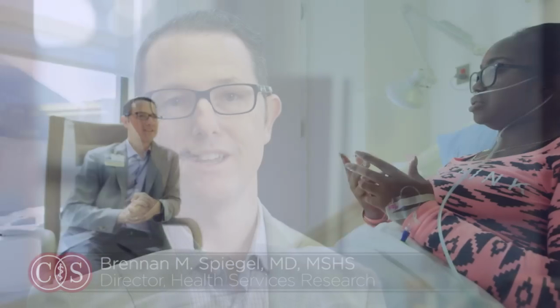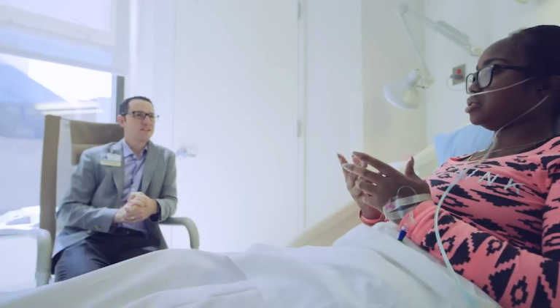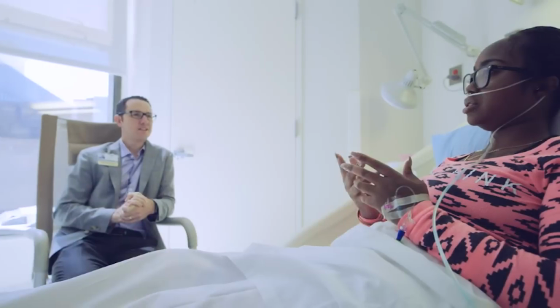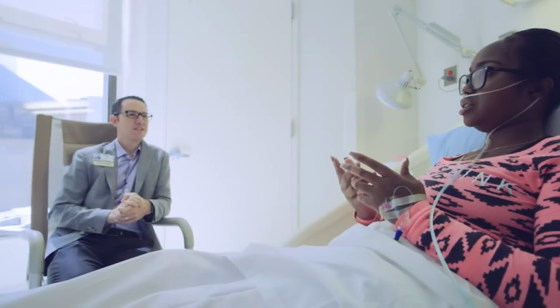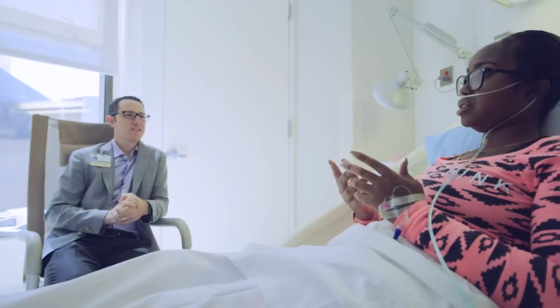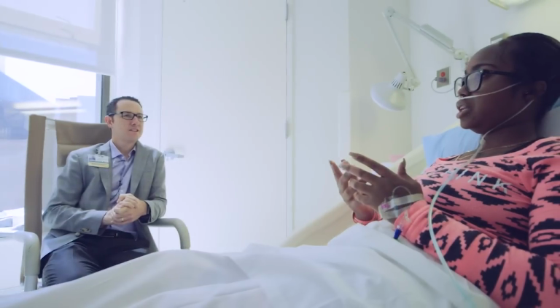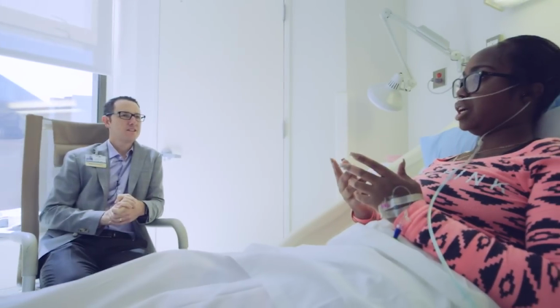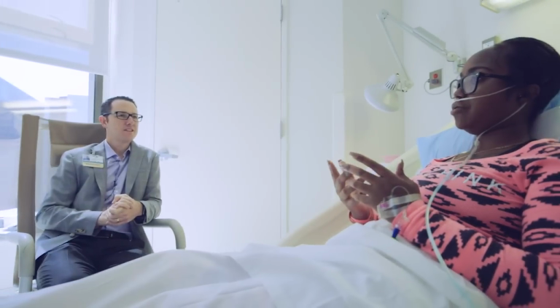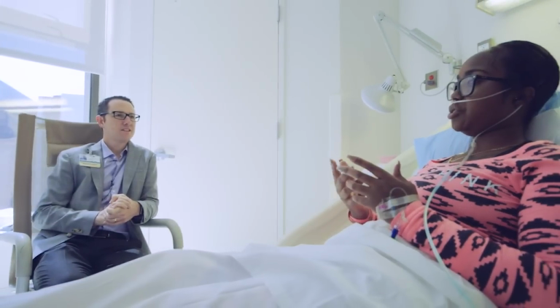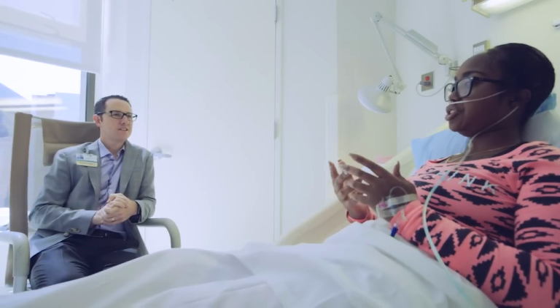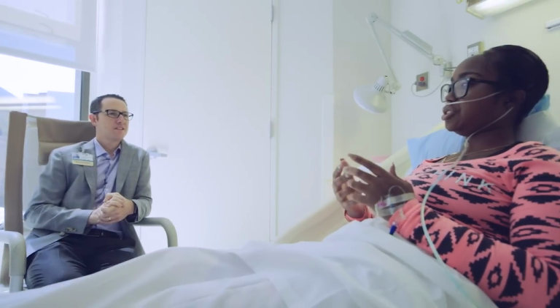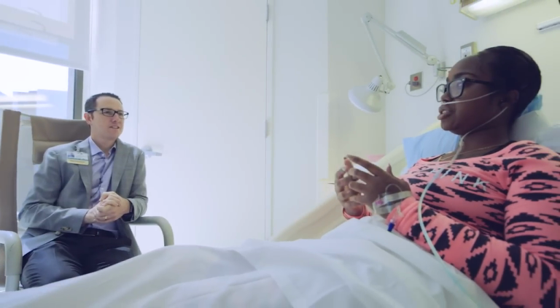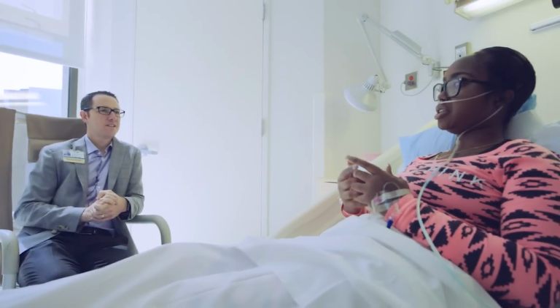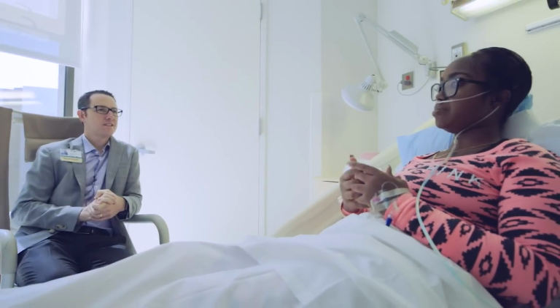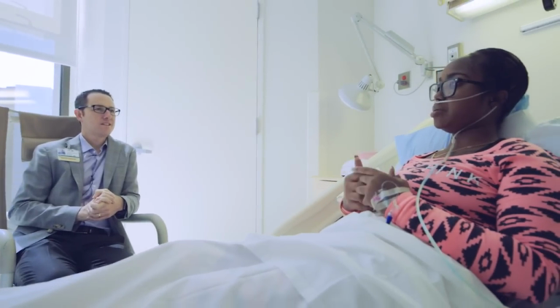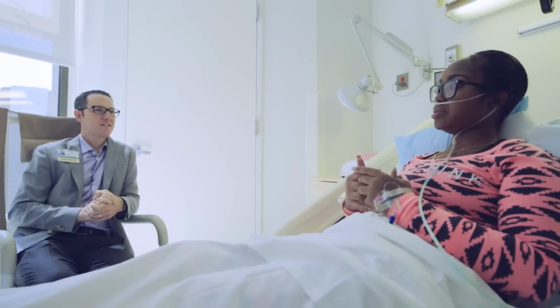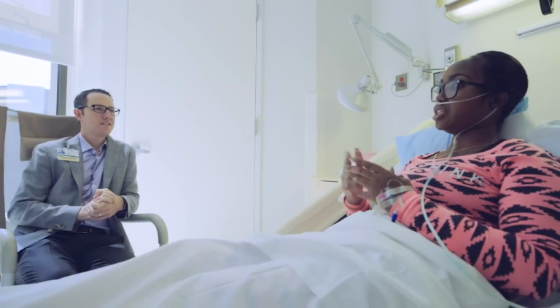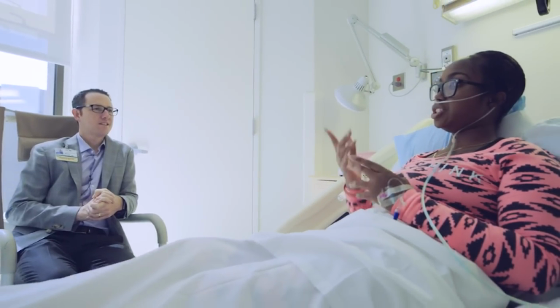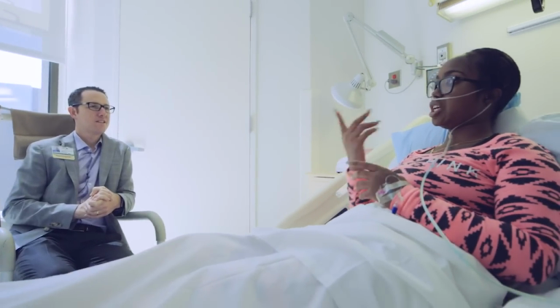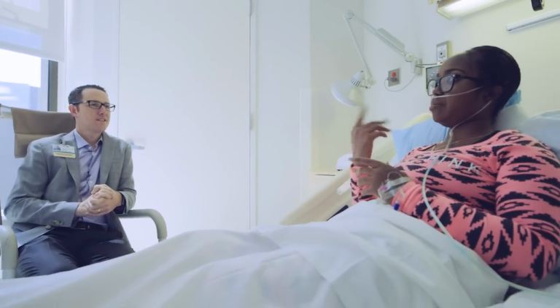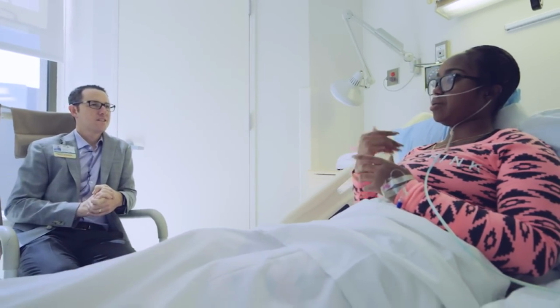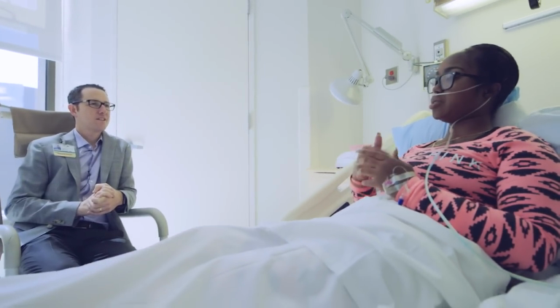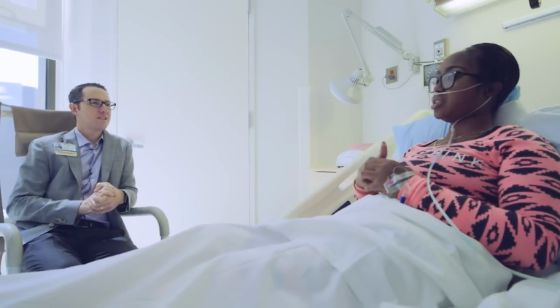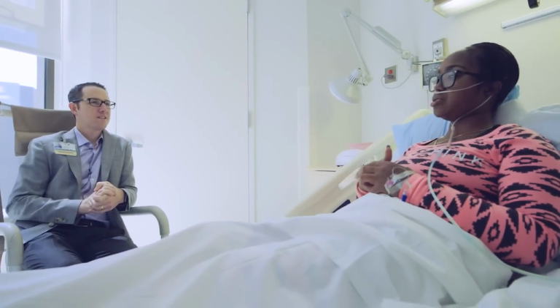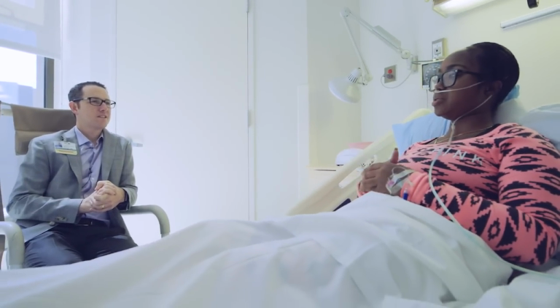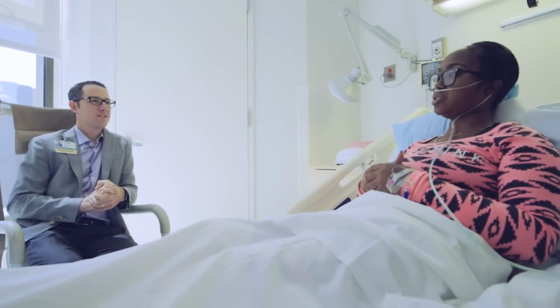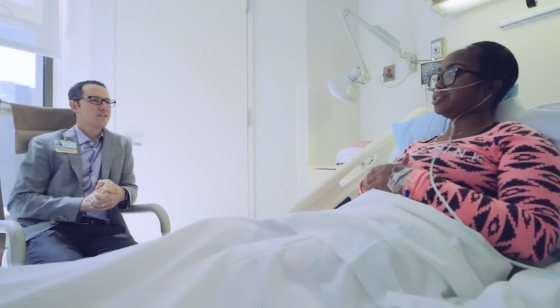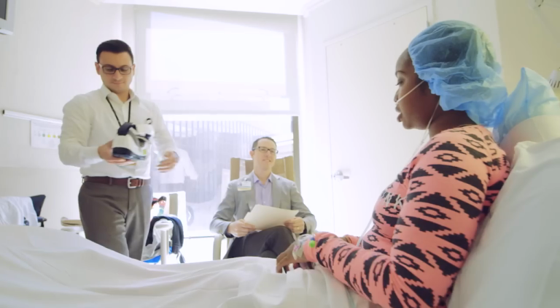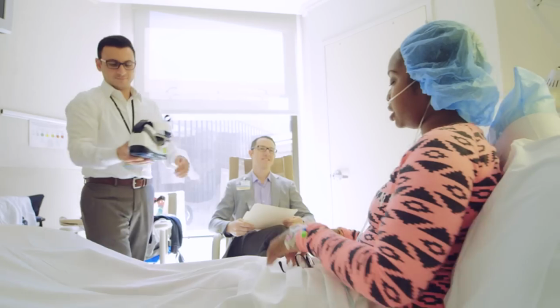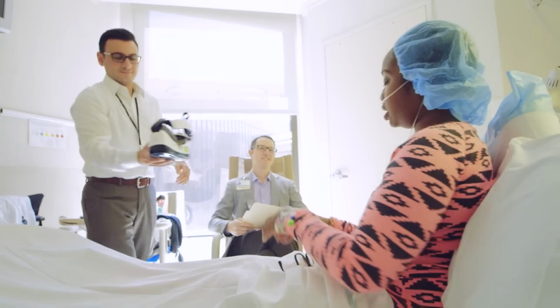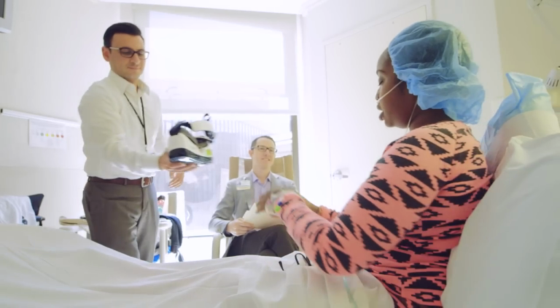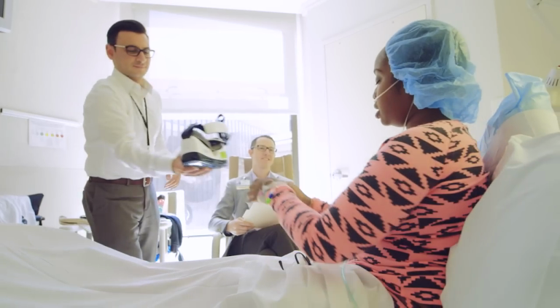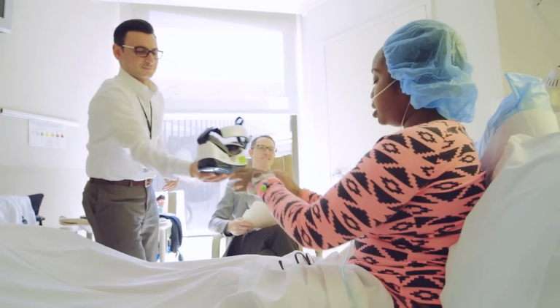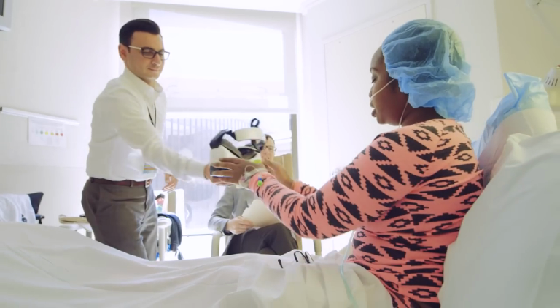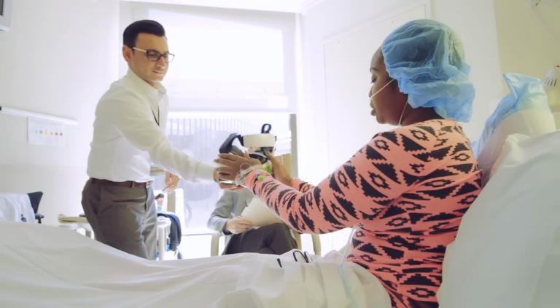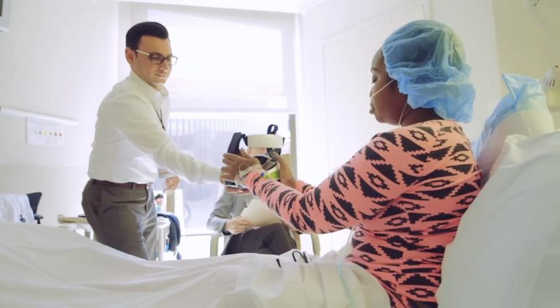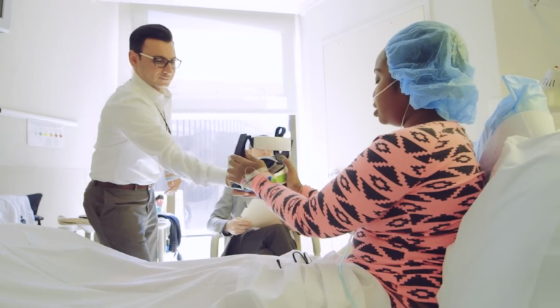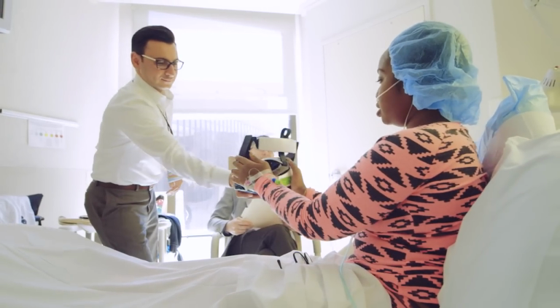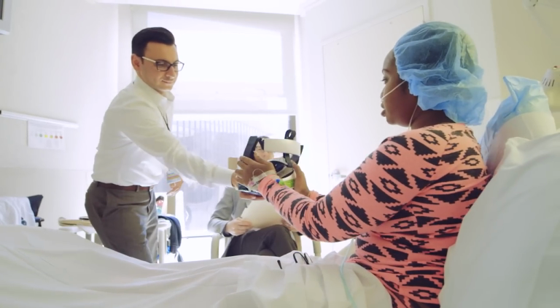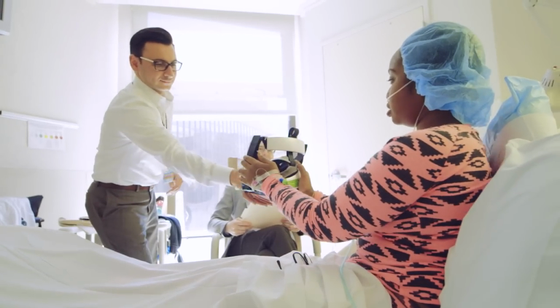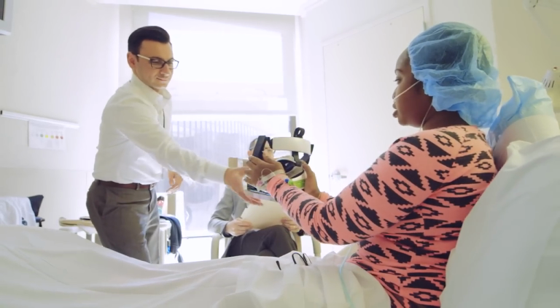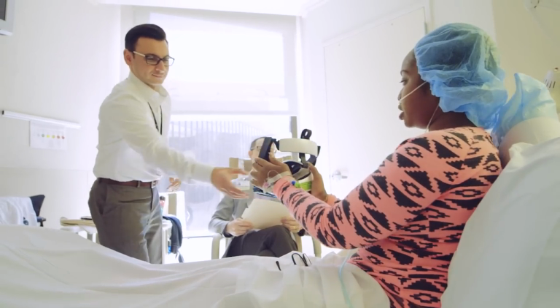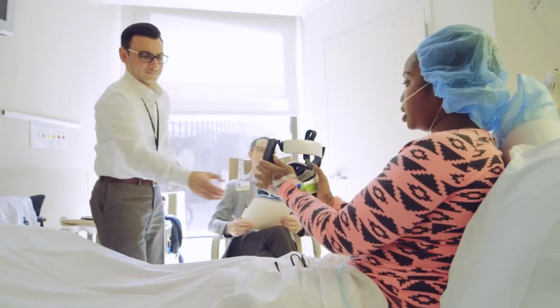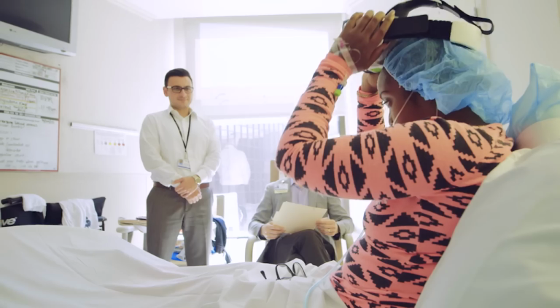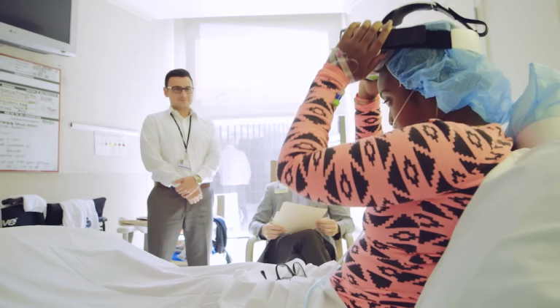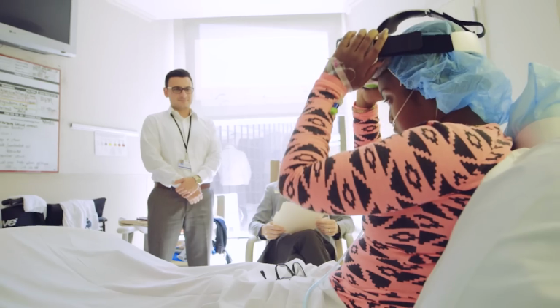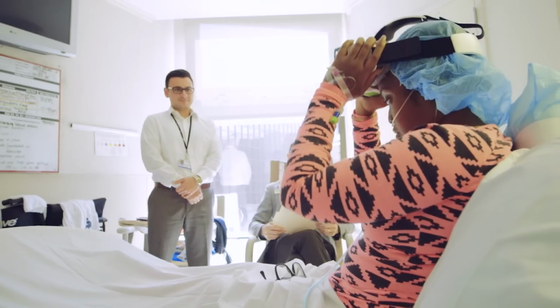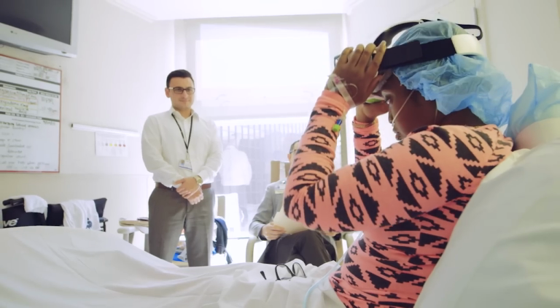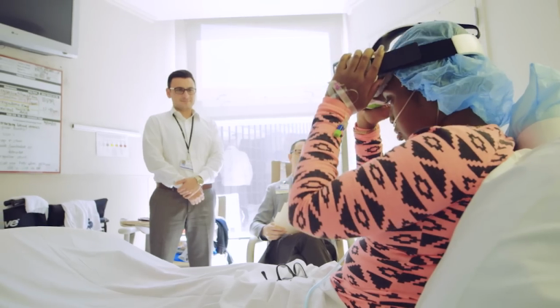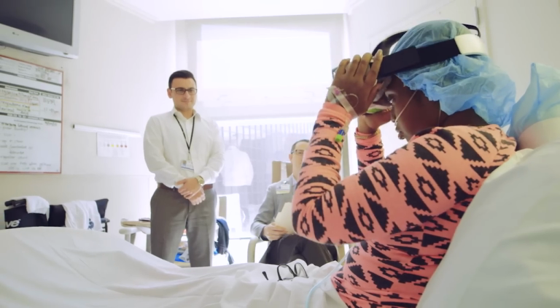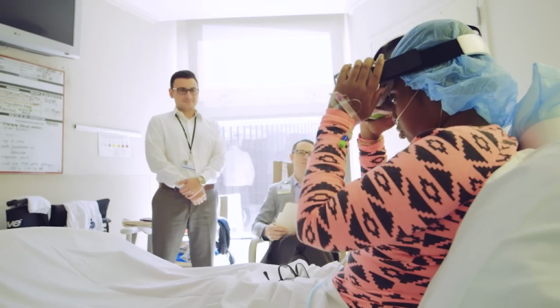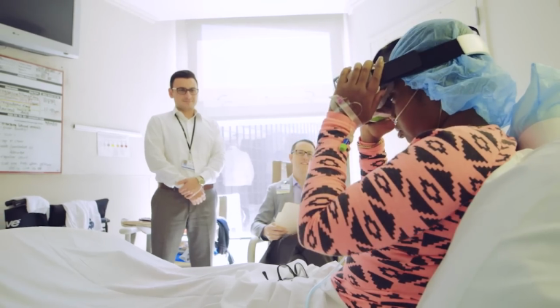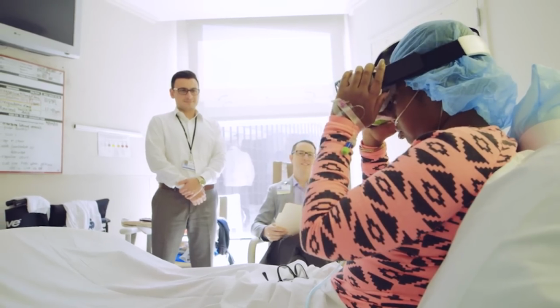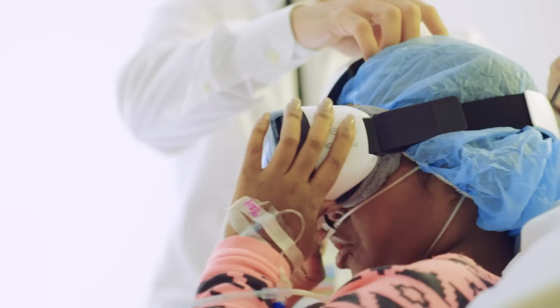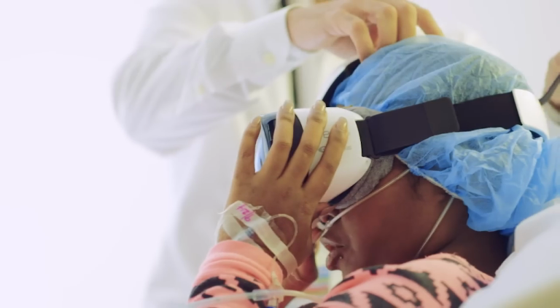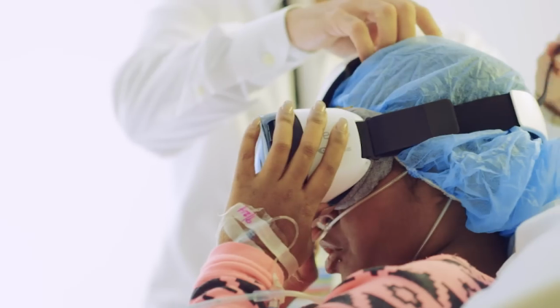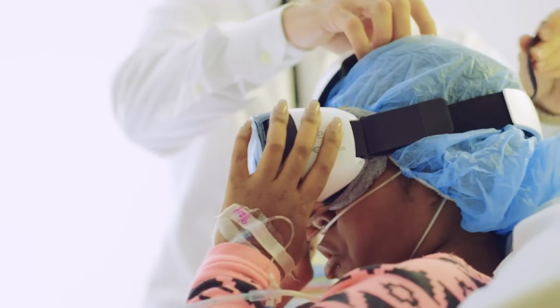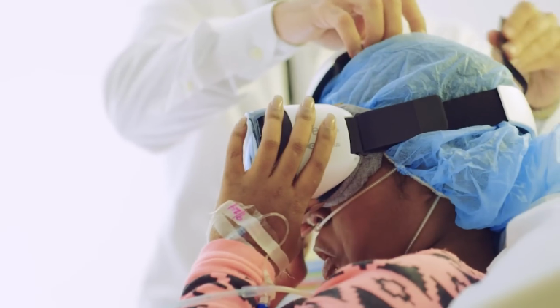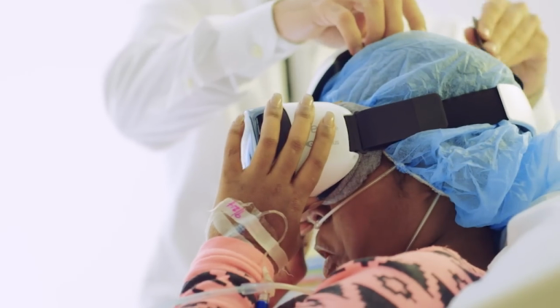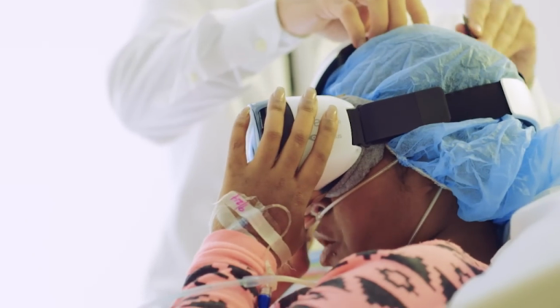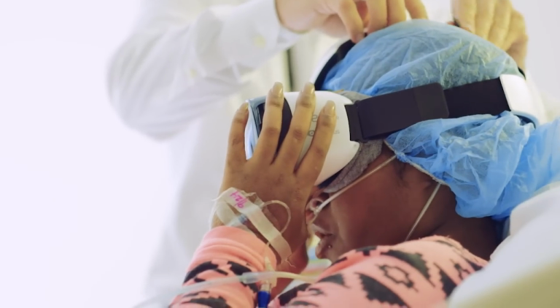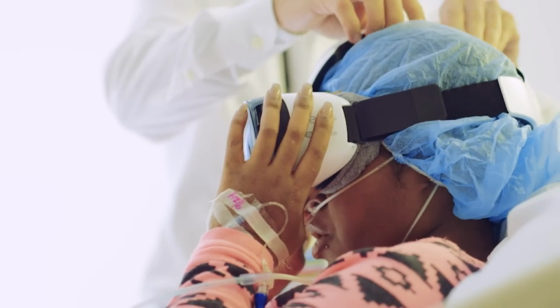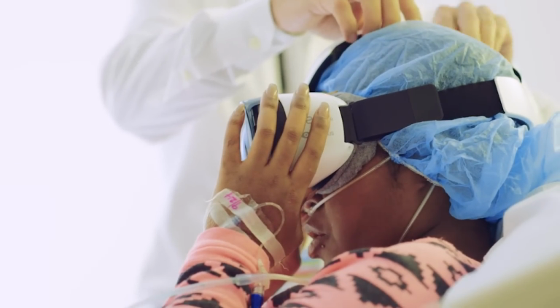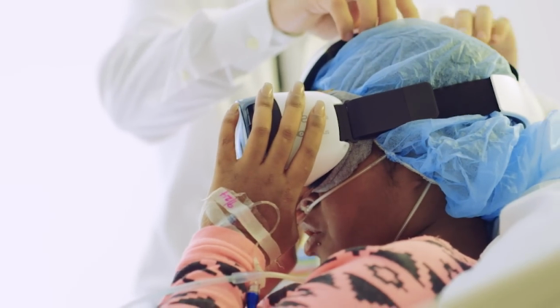We meet patients where they are. We come to their hospital room, fit them with the goggles, and make sure they're snug and comfortable.